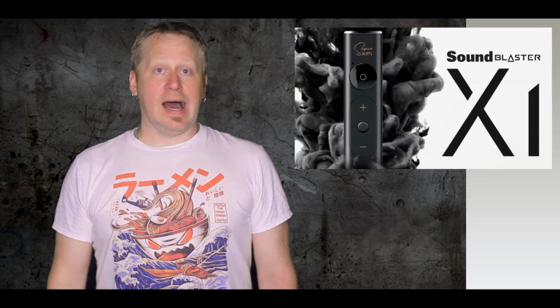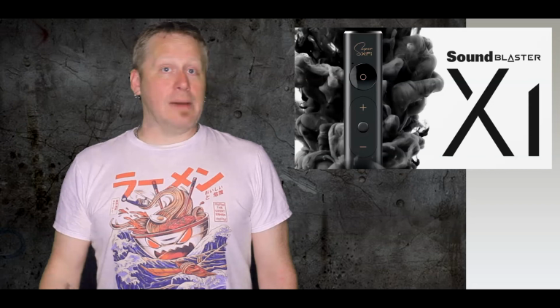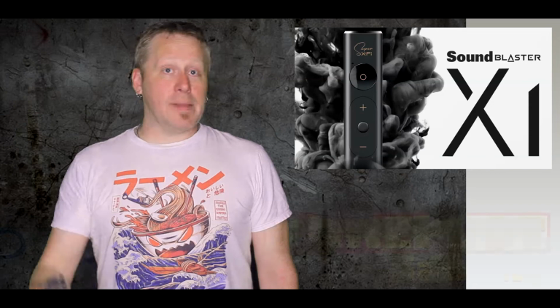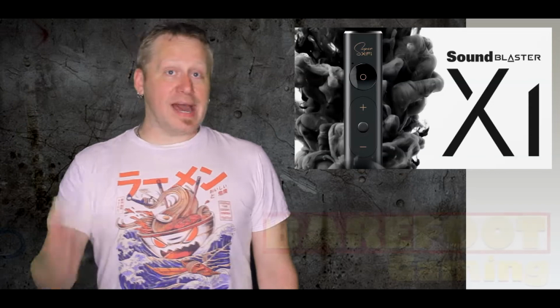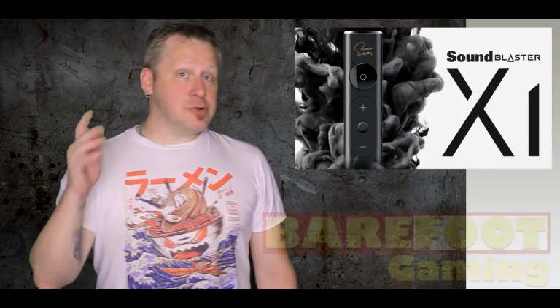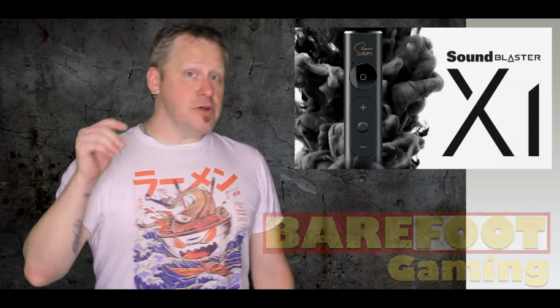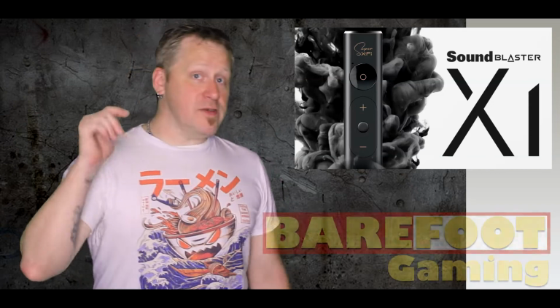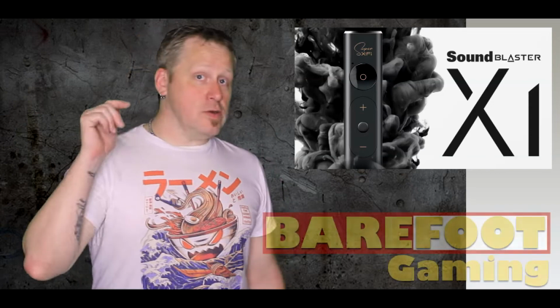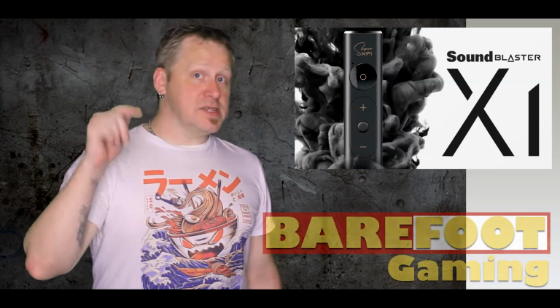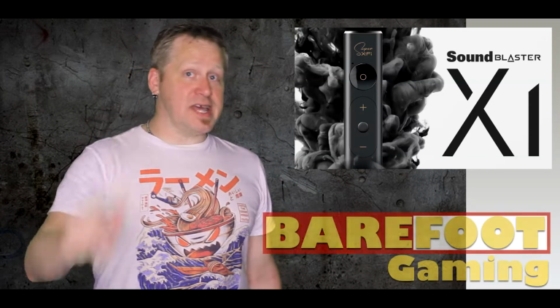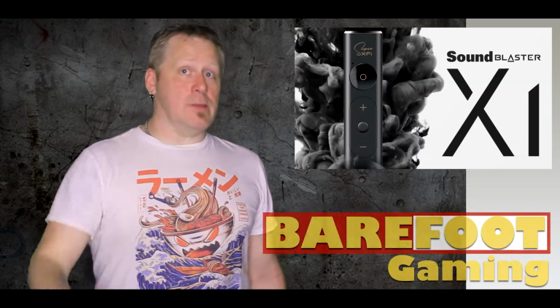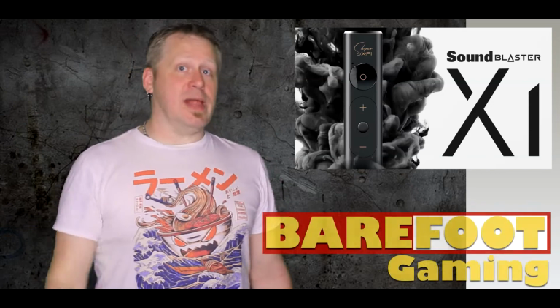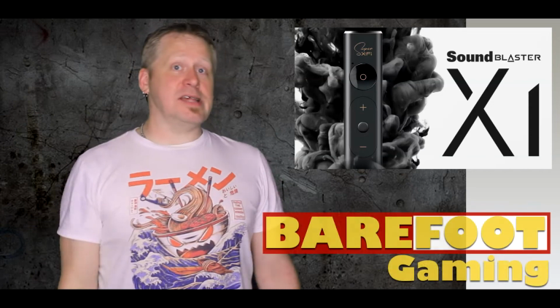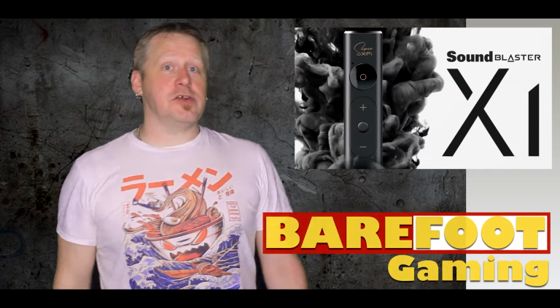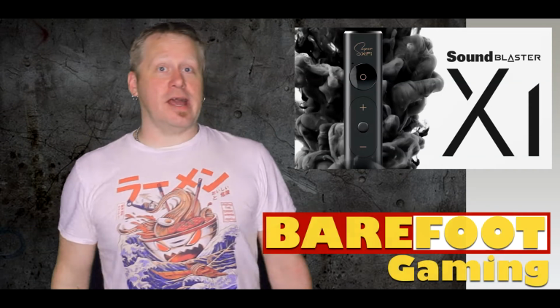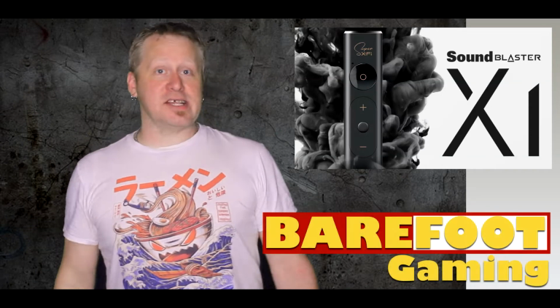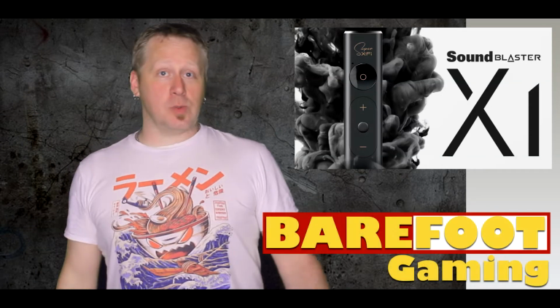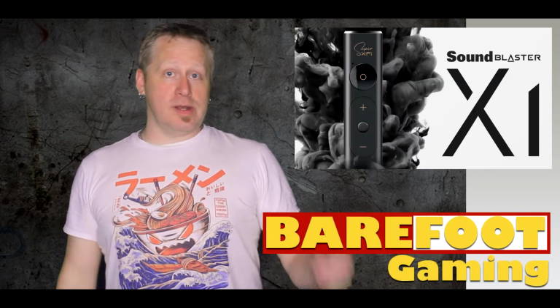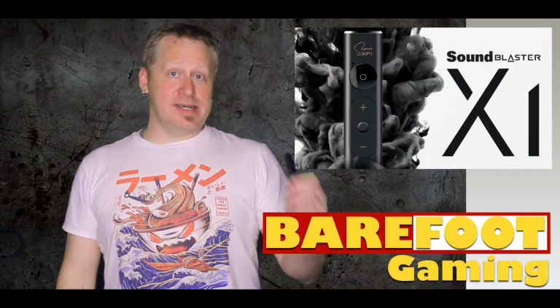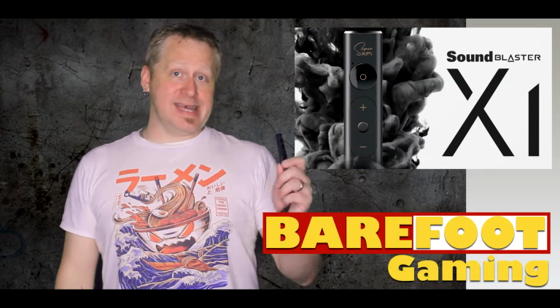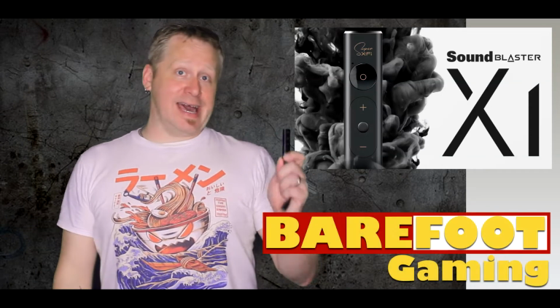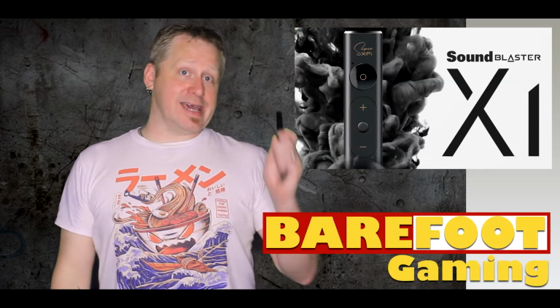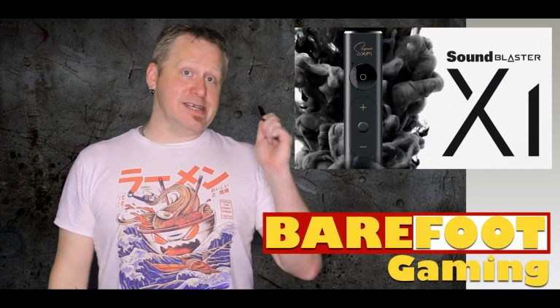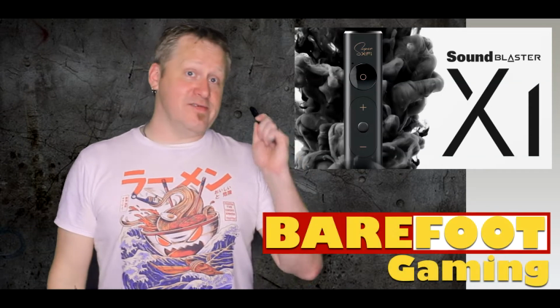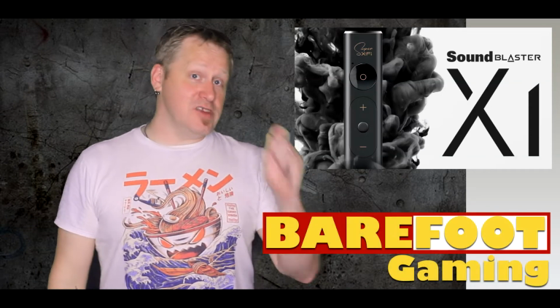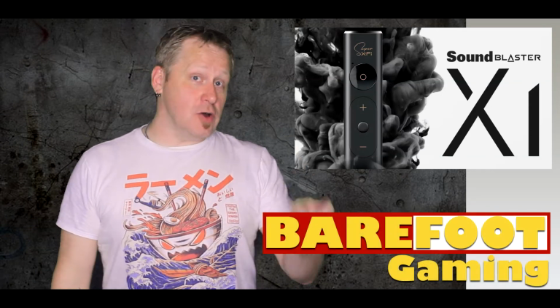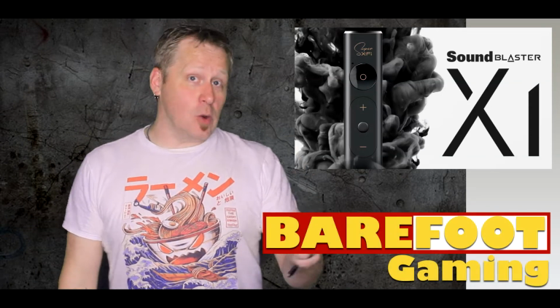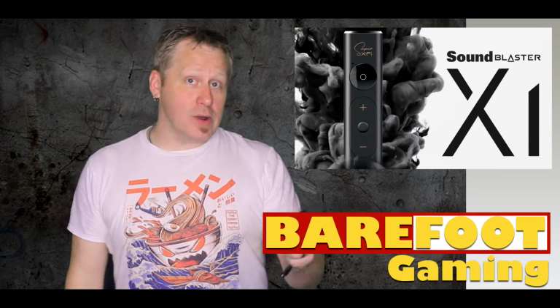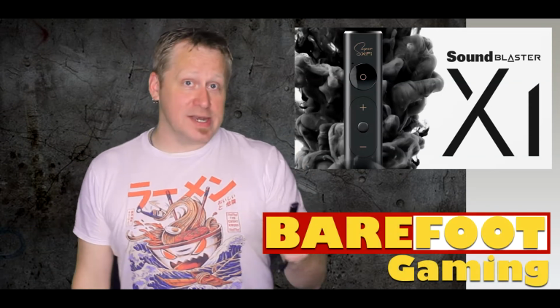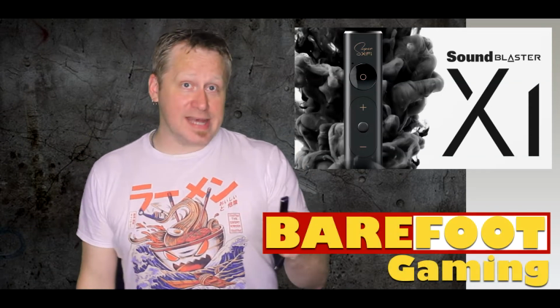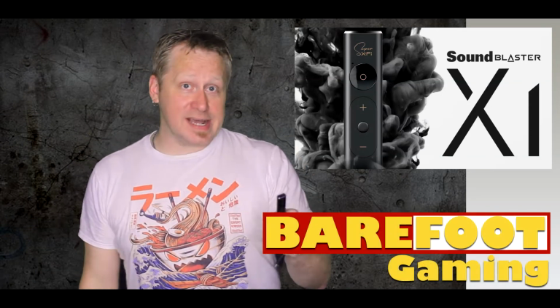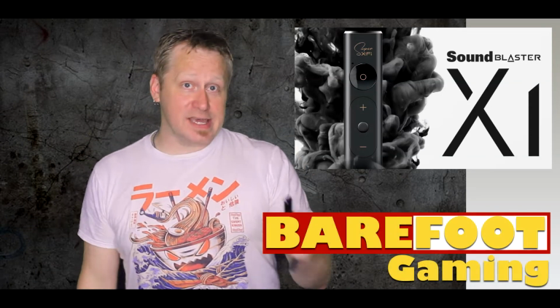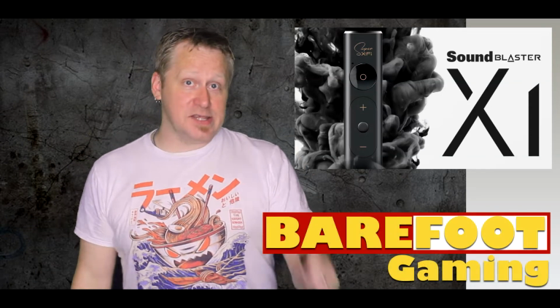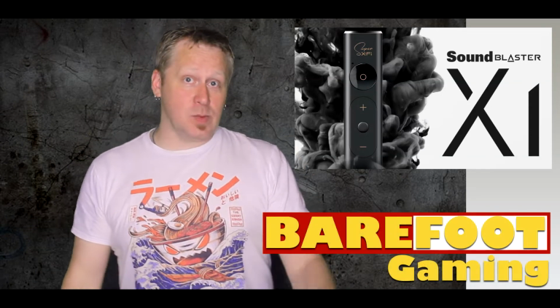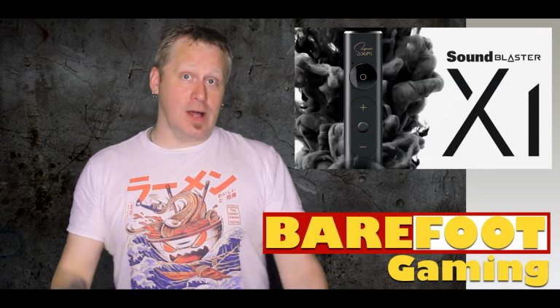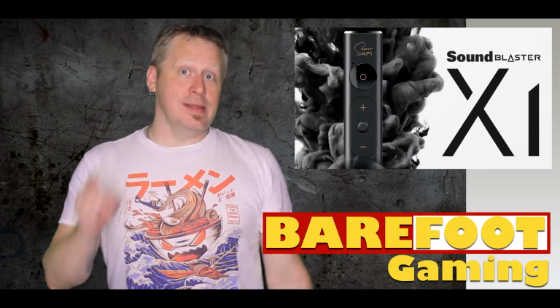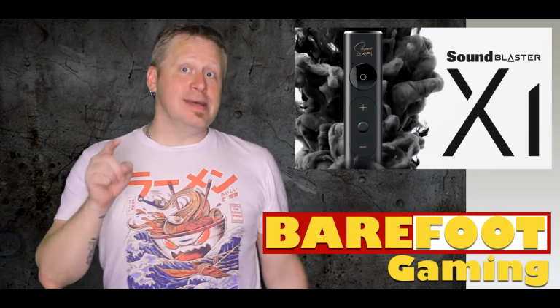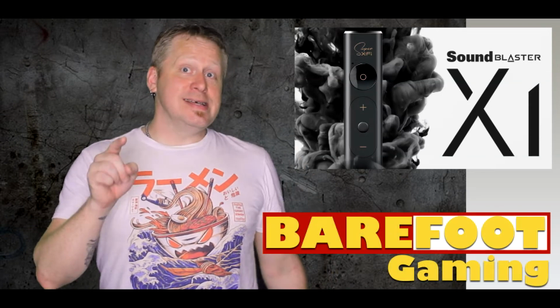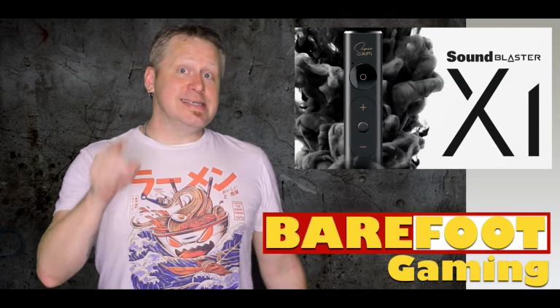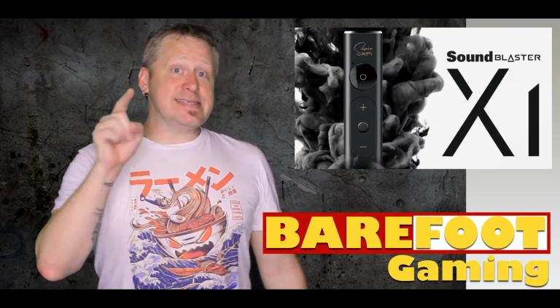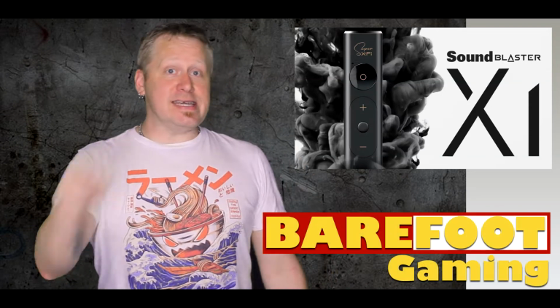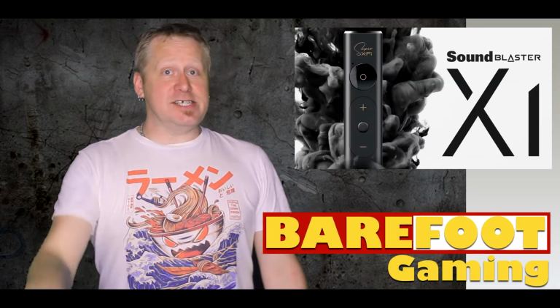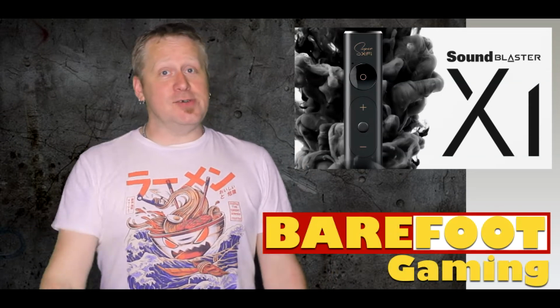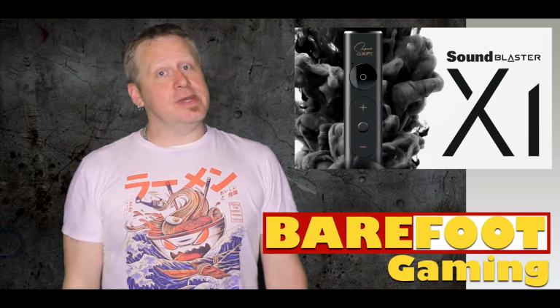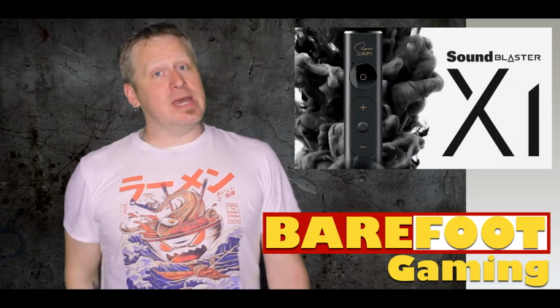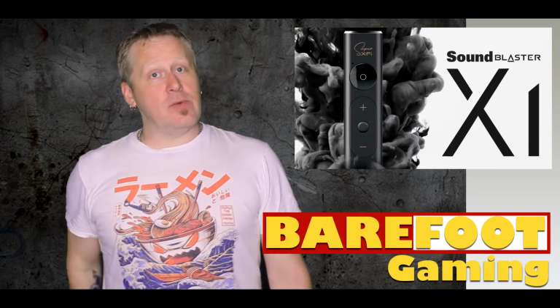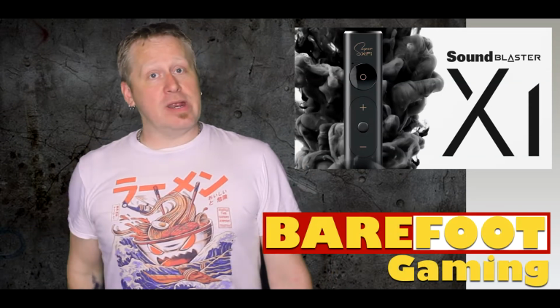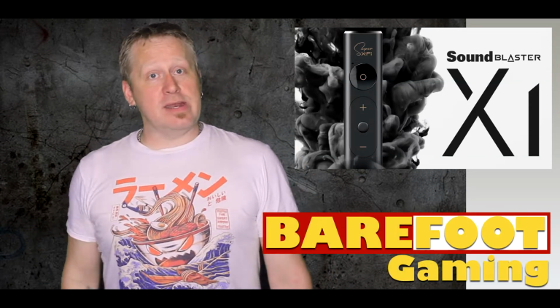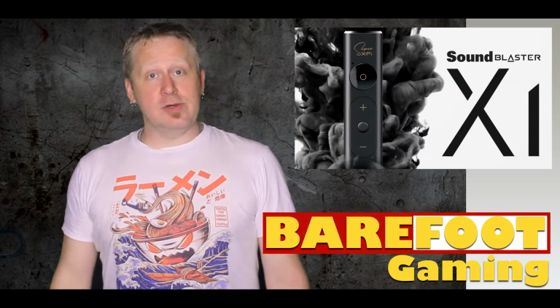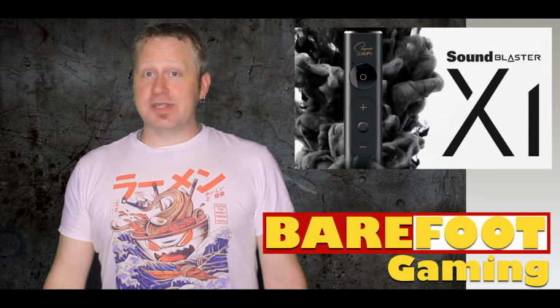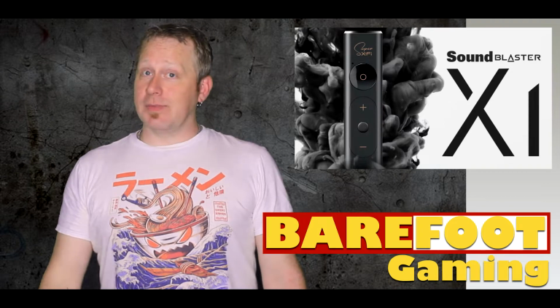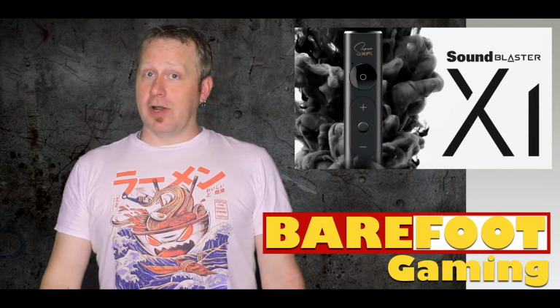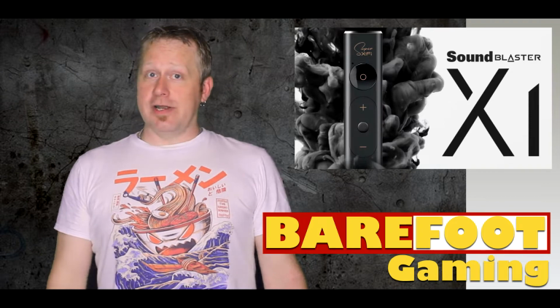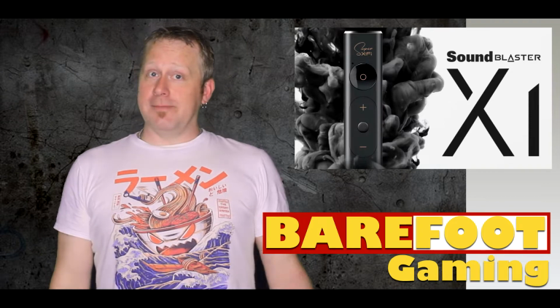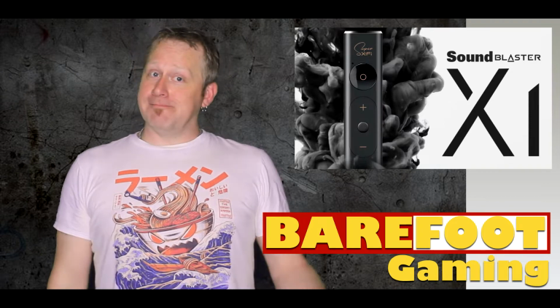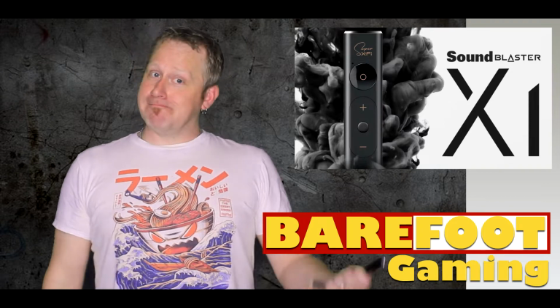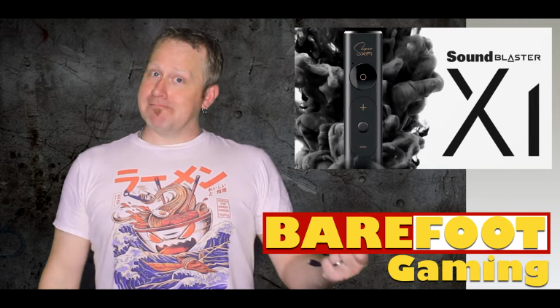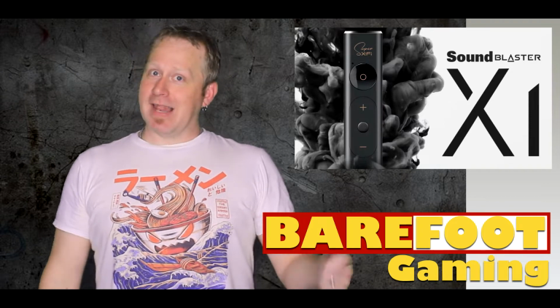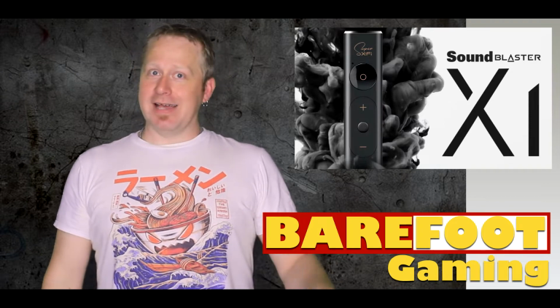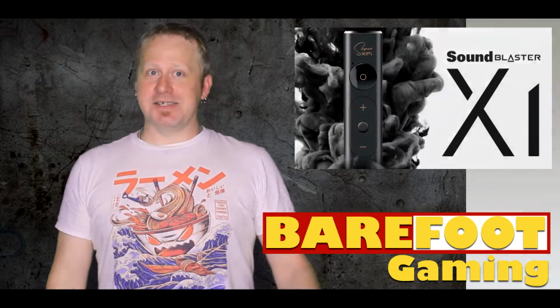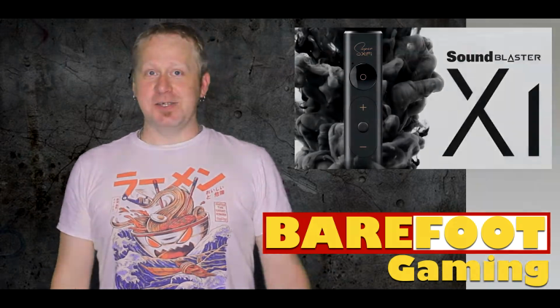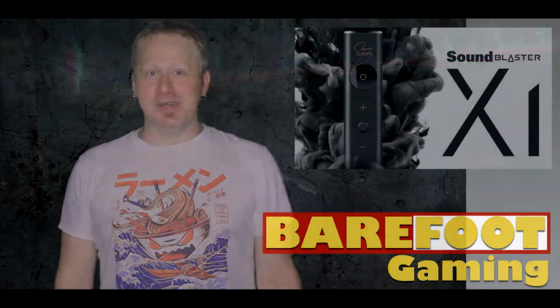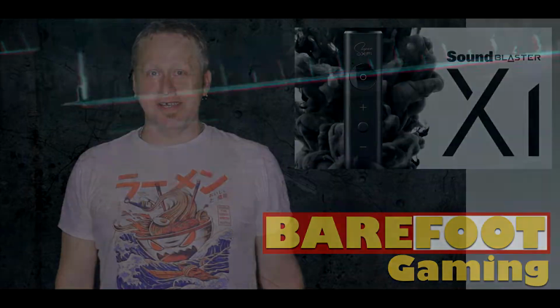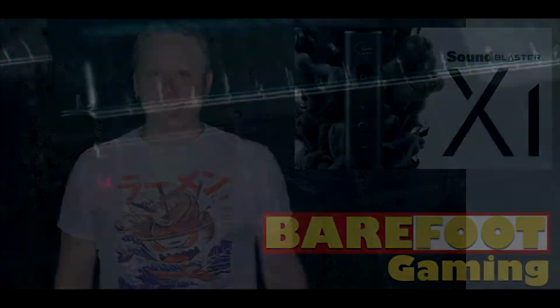I'm back to review the Sound Blaster X1 DAC, and if you don't know what a DAC is, well stay tuned and get ready to do some learning. Let's do this.